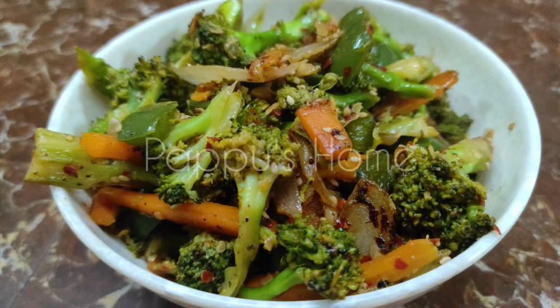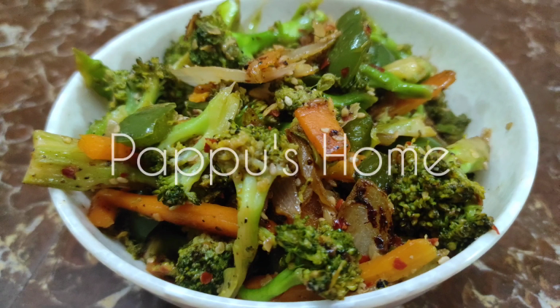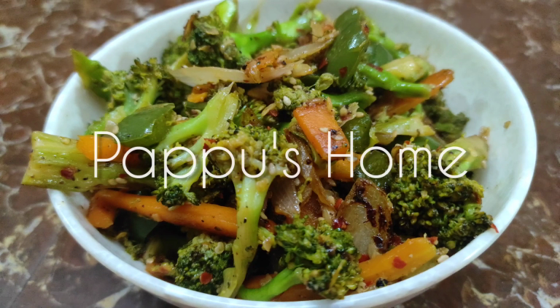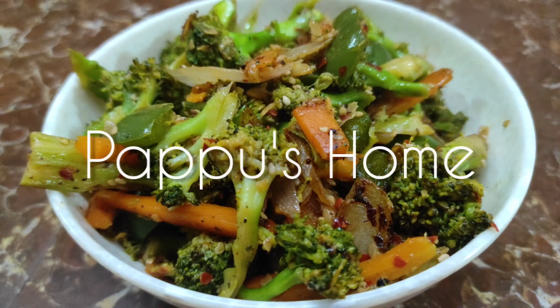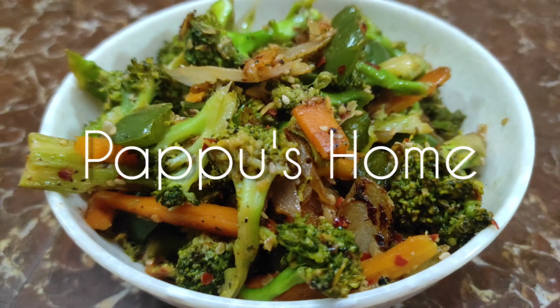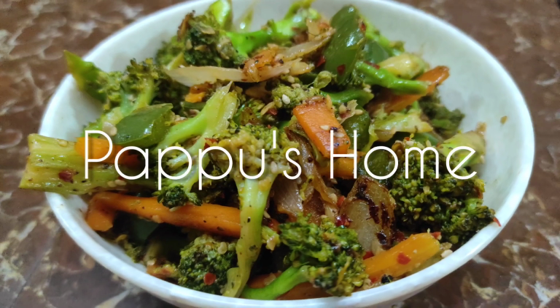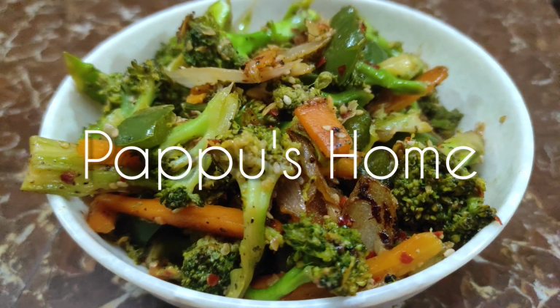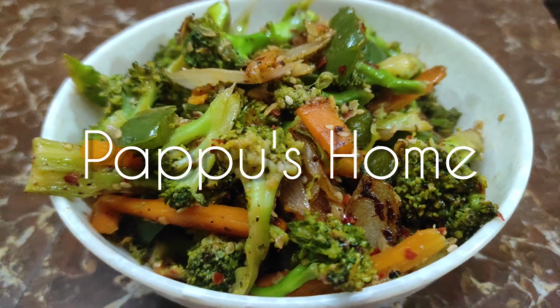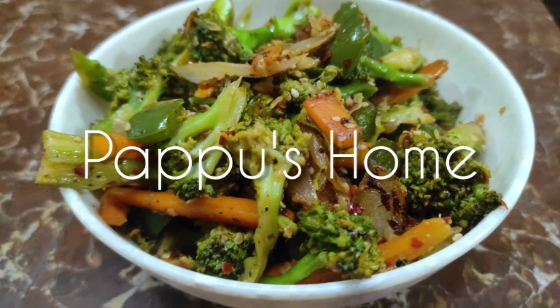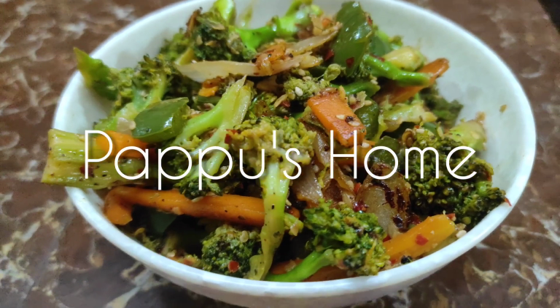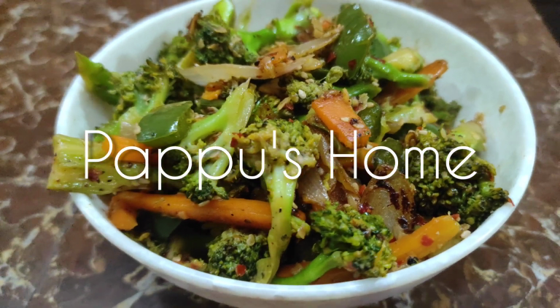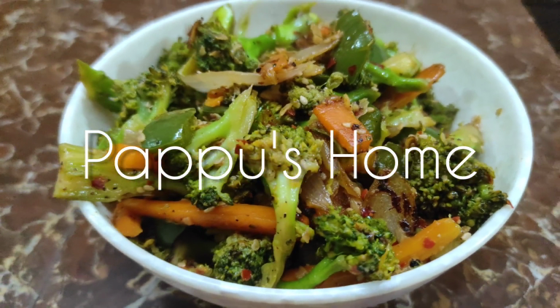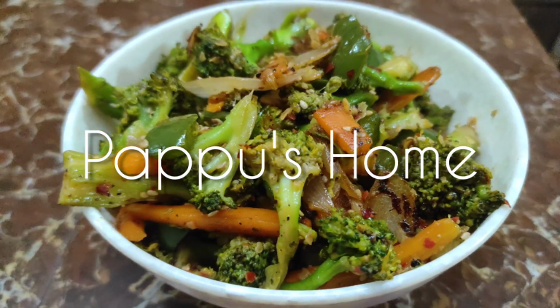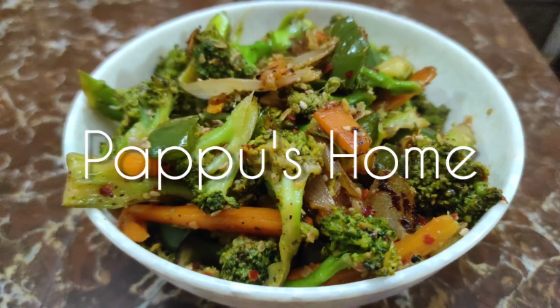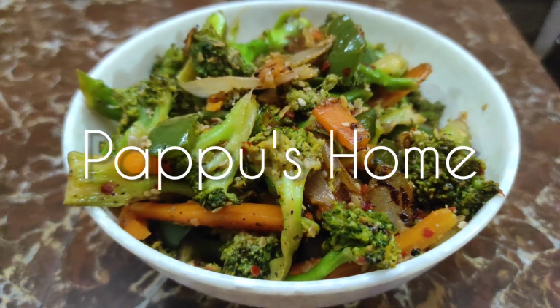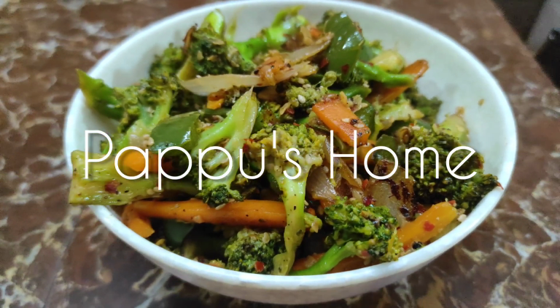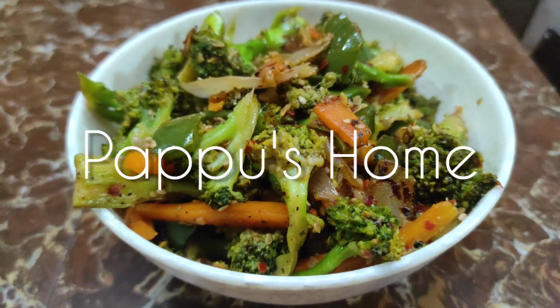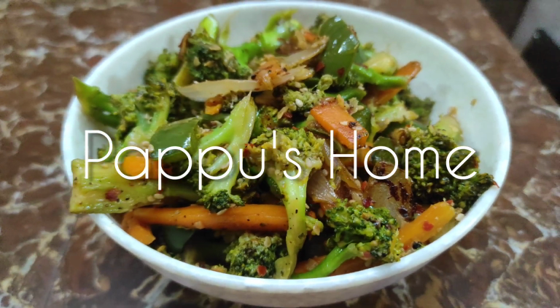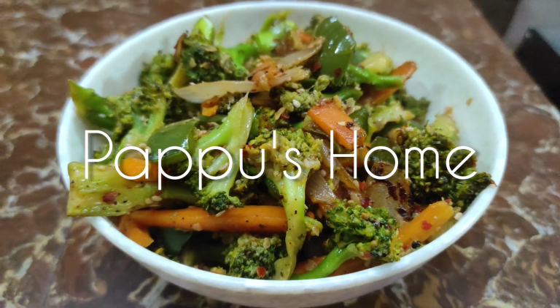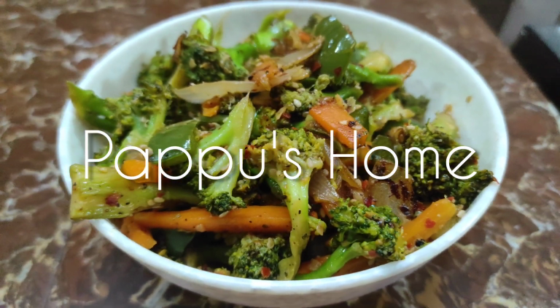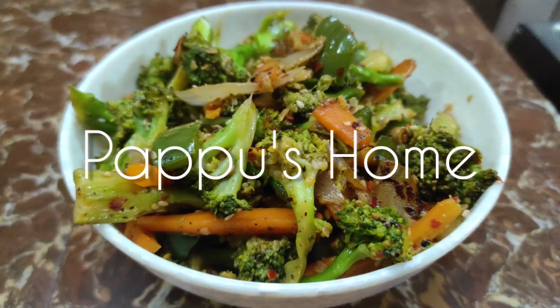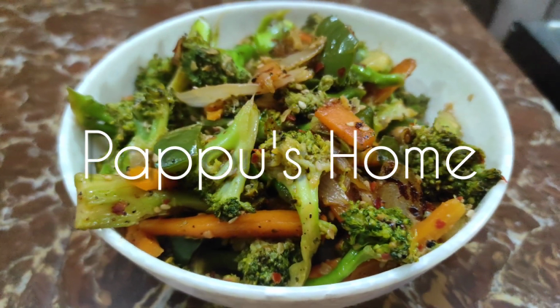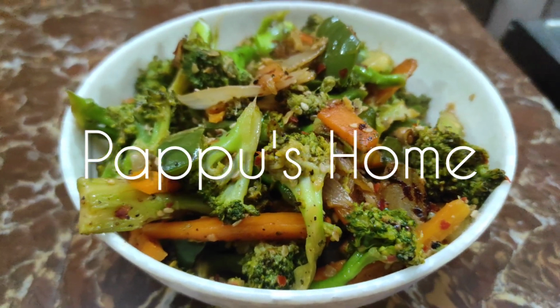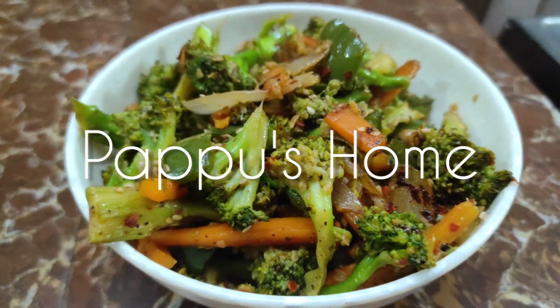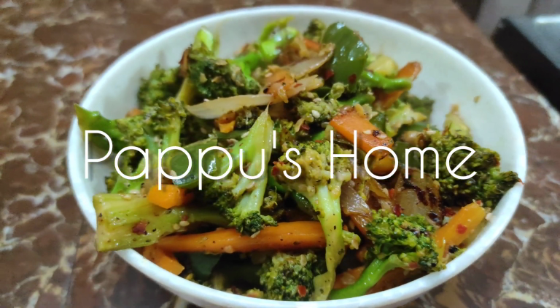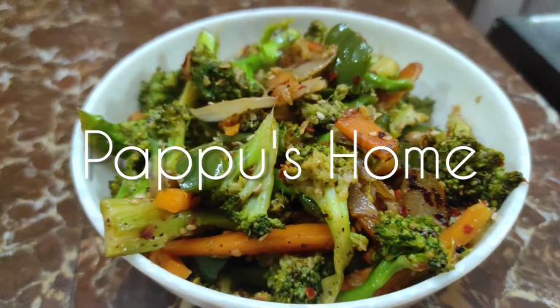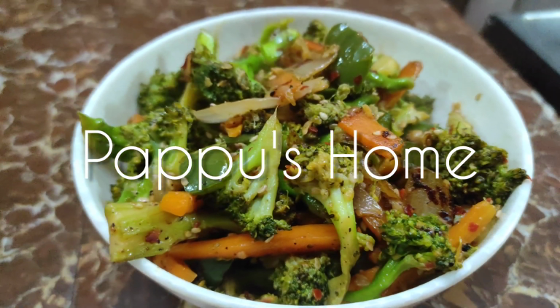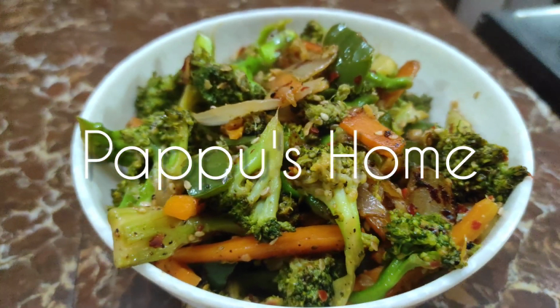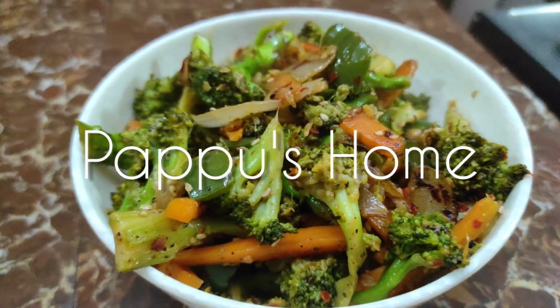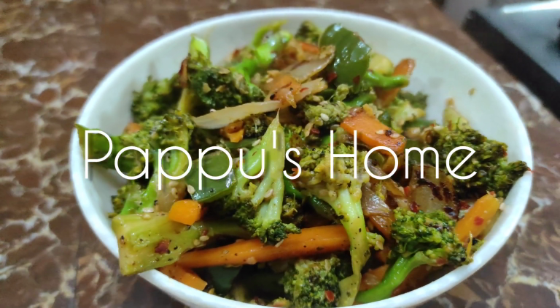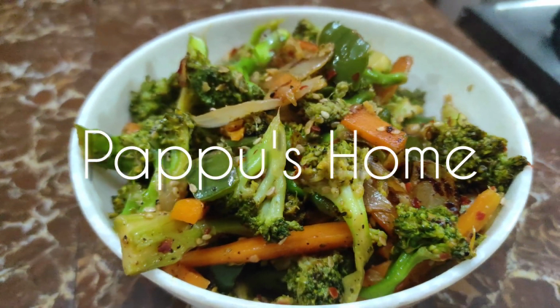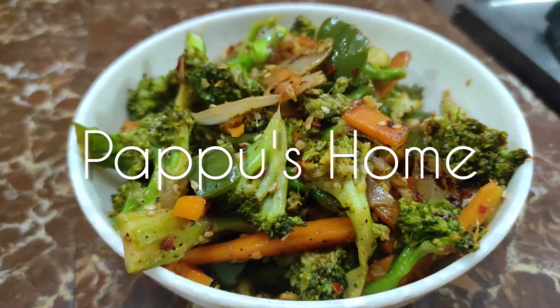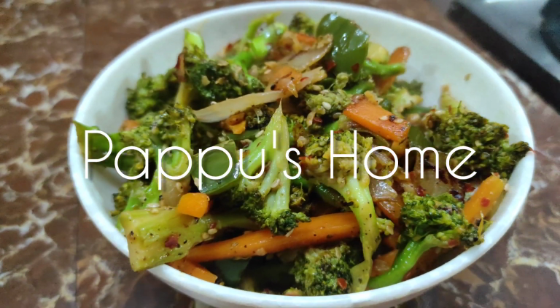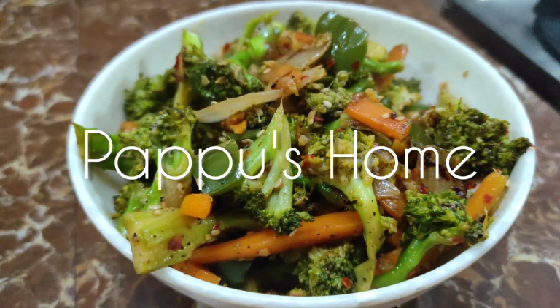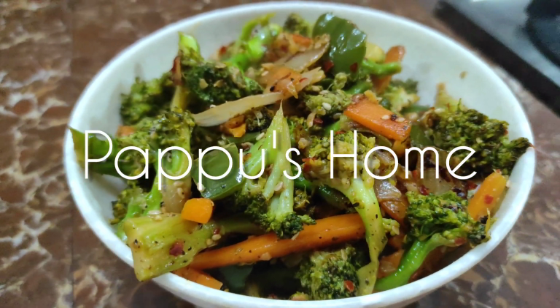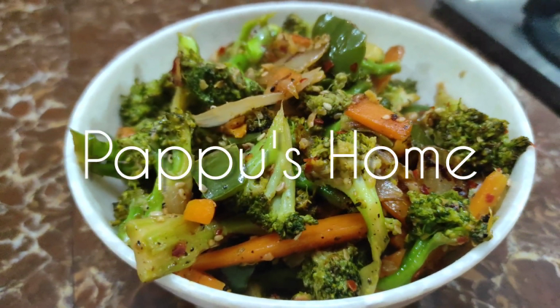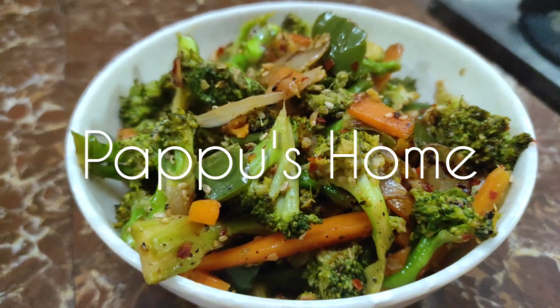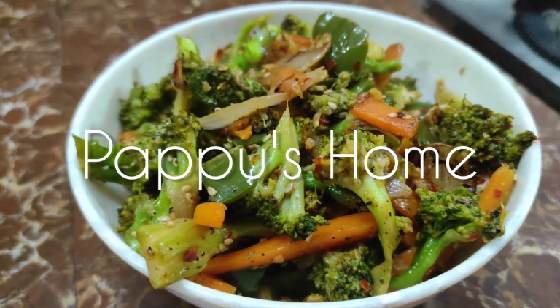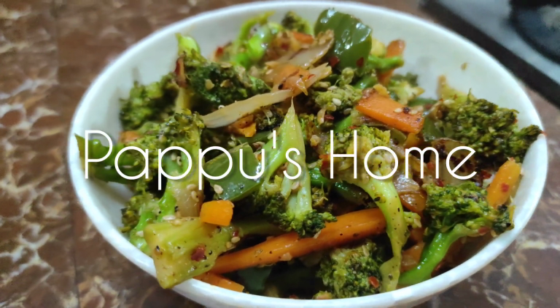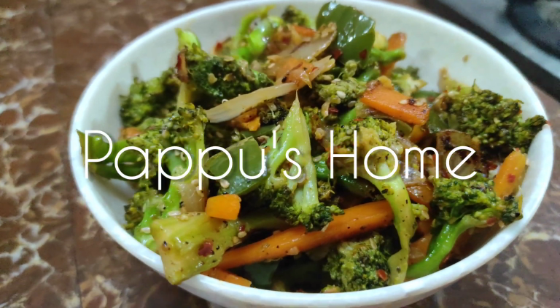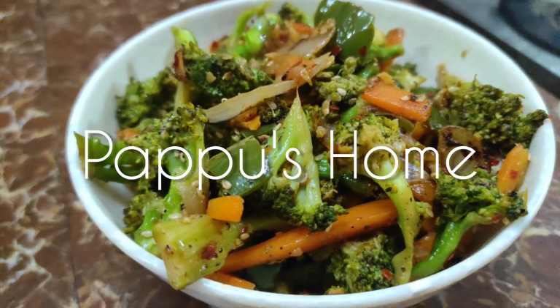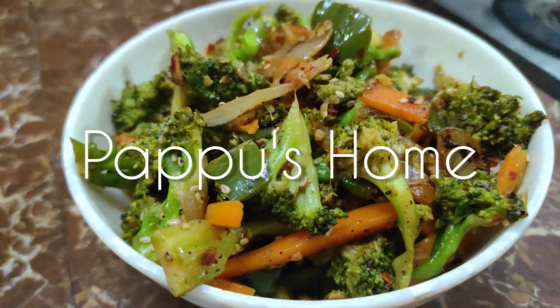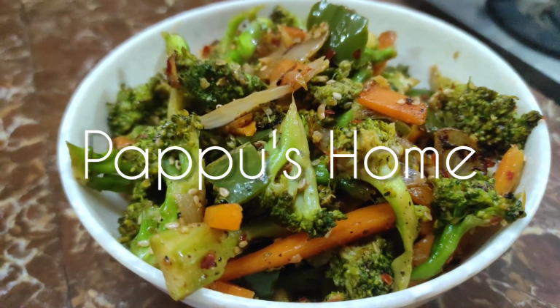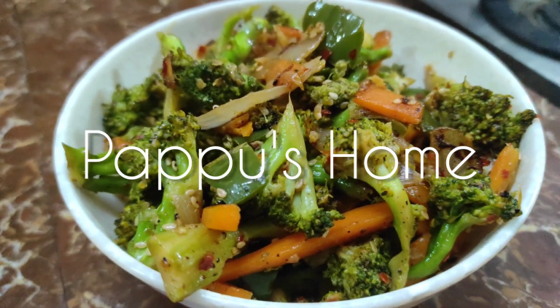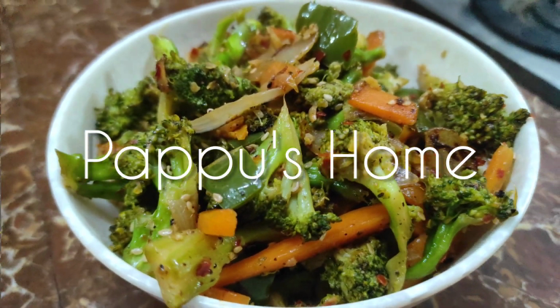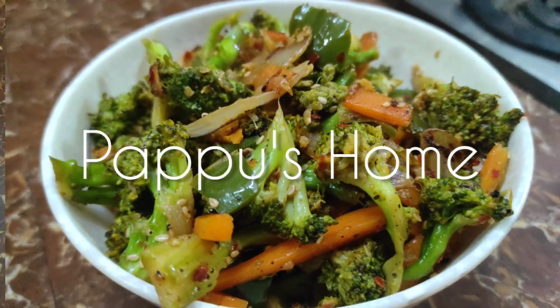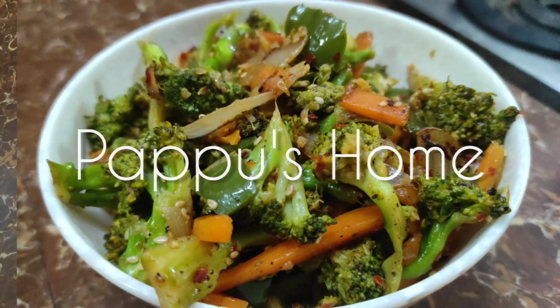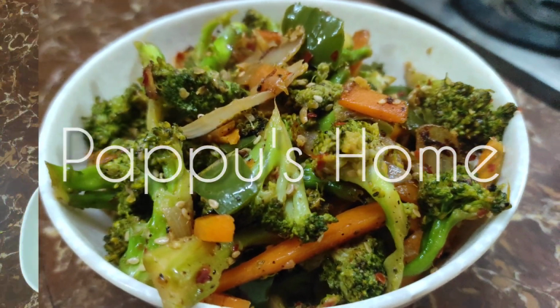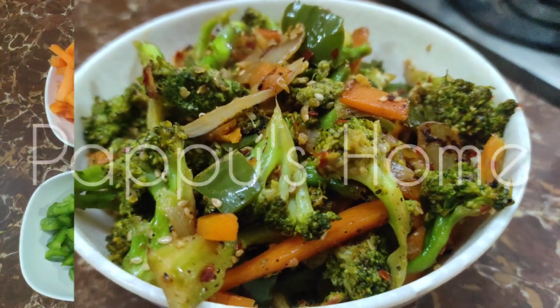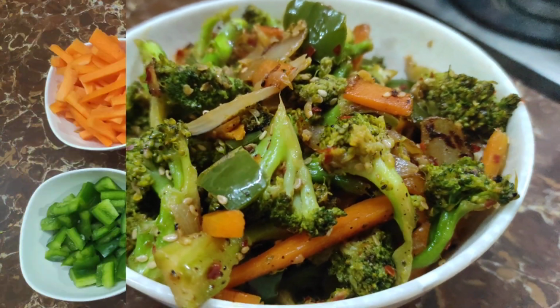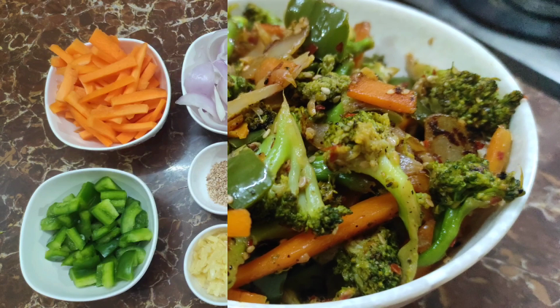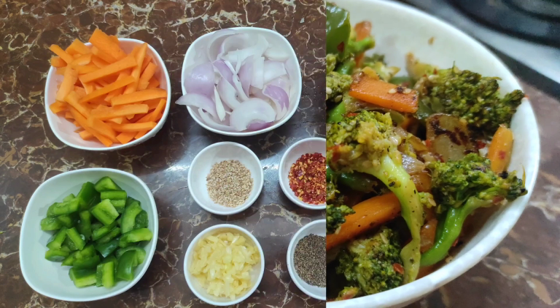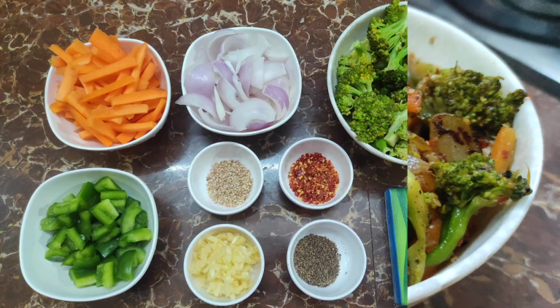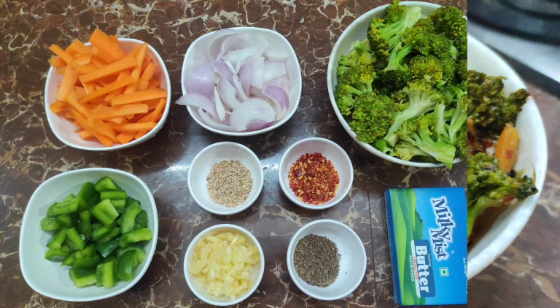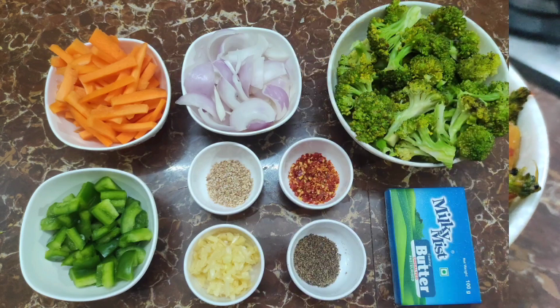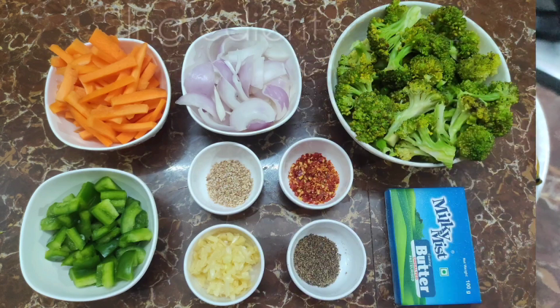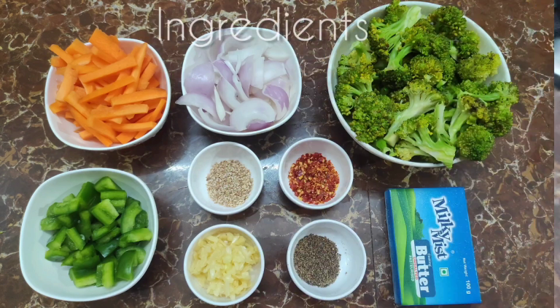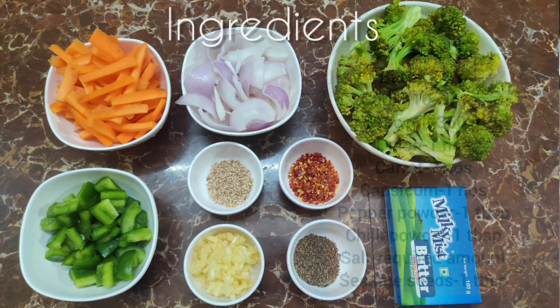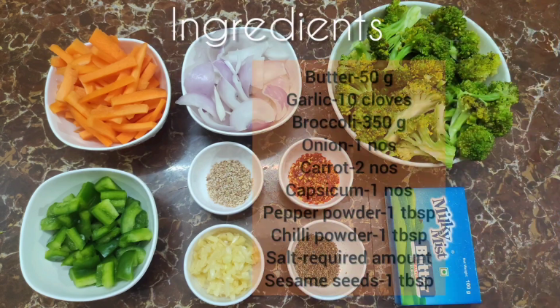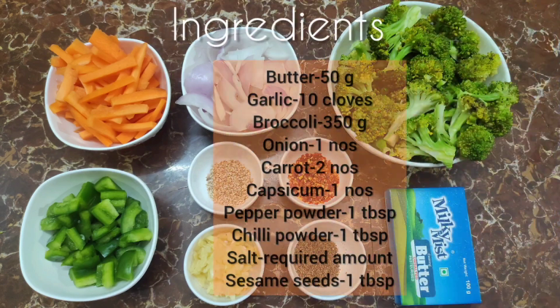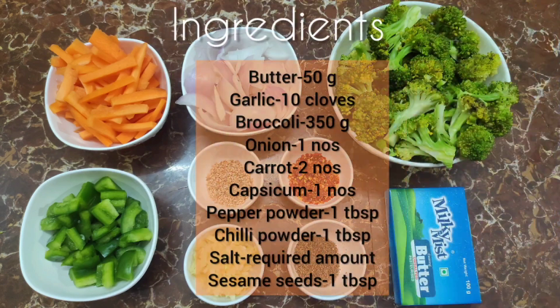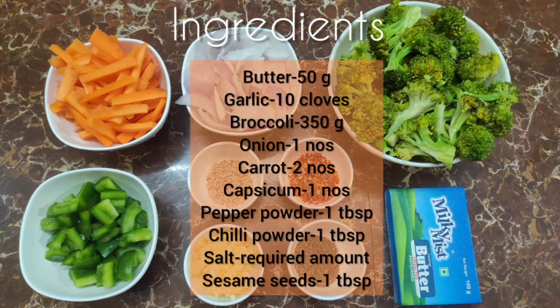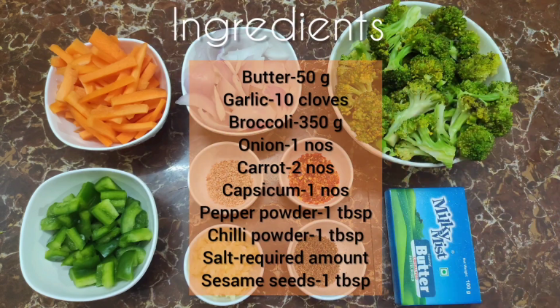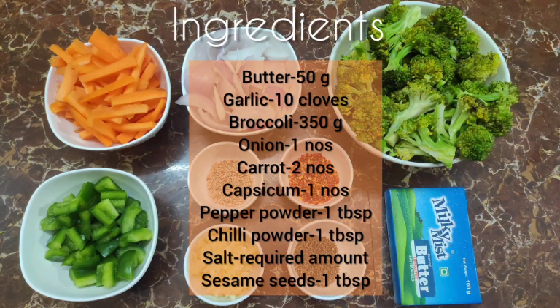Hello guys! Welcome to PopoZoom! In our channel, let's try broccoli stir-fry everything. Let's try the ingredients.